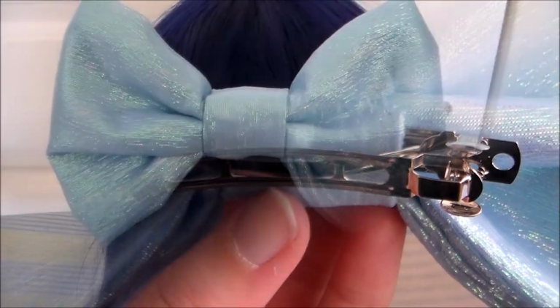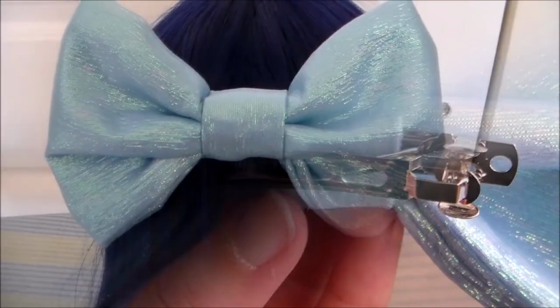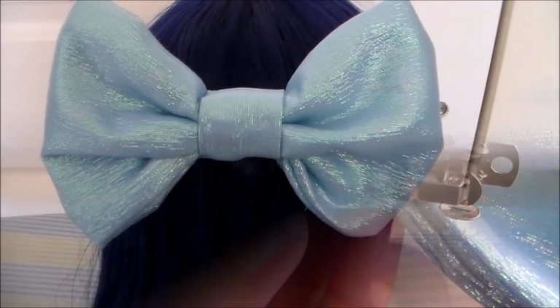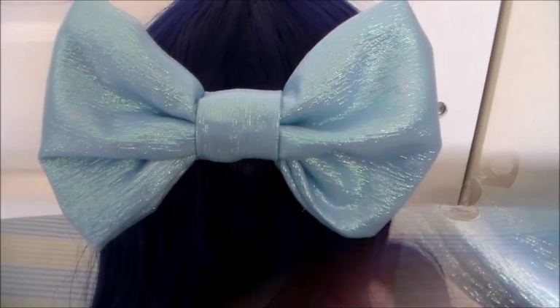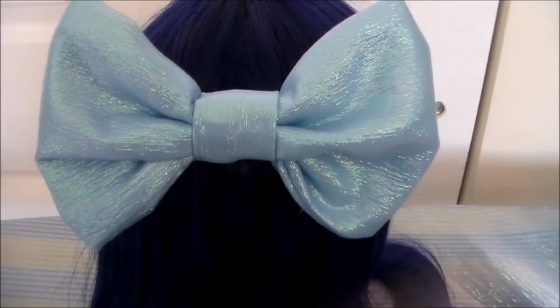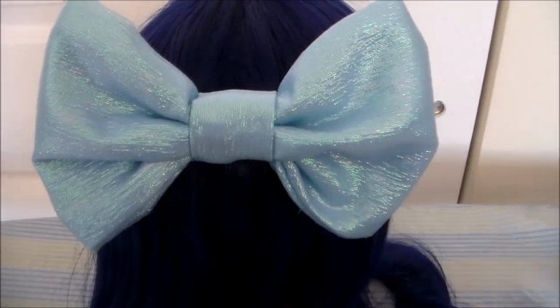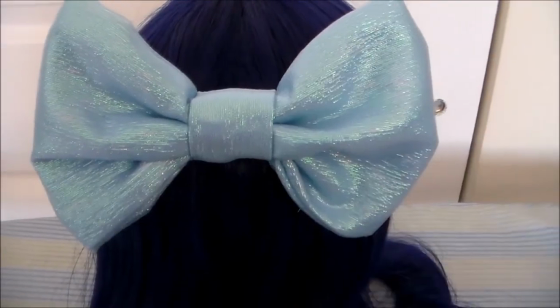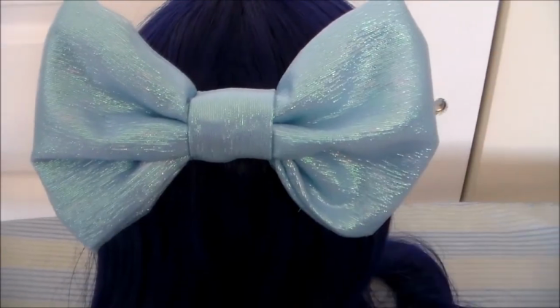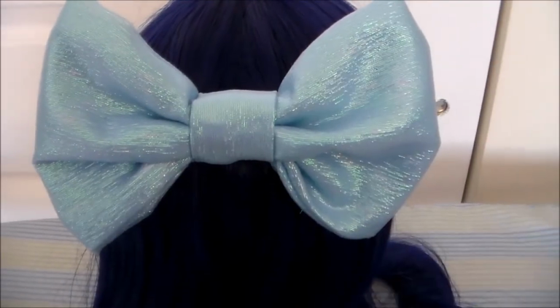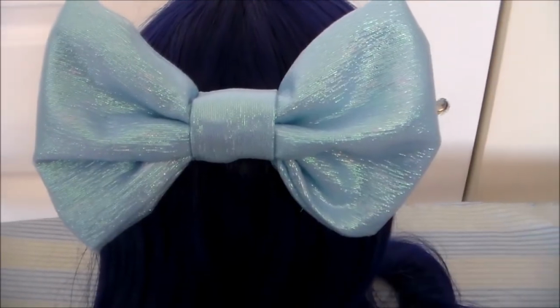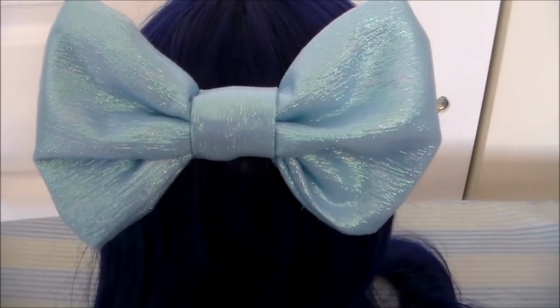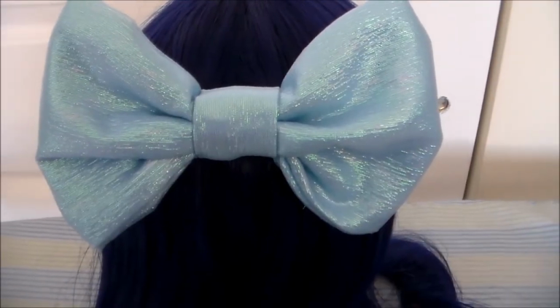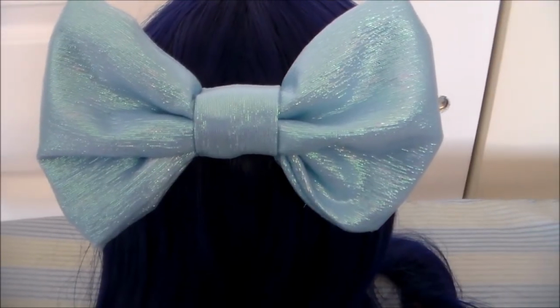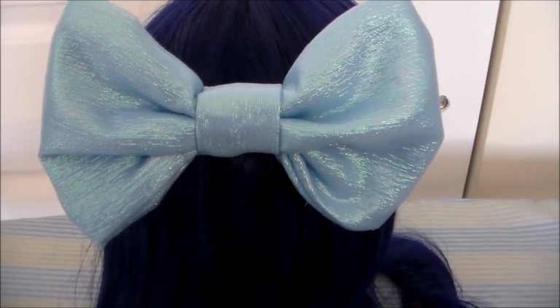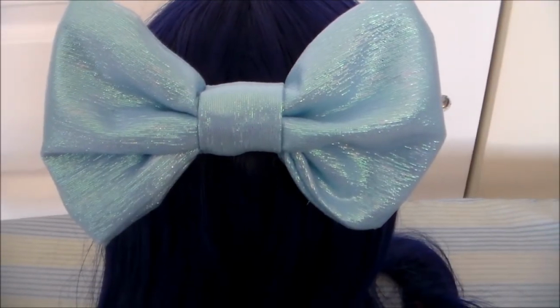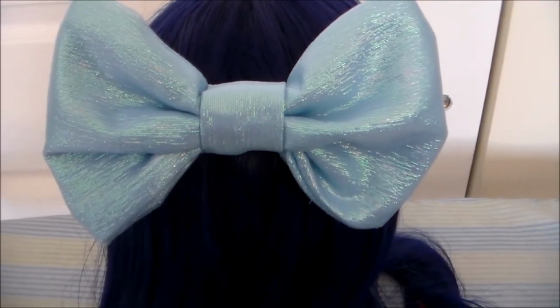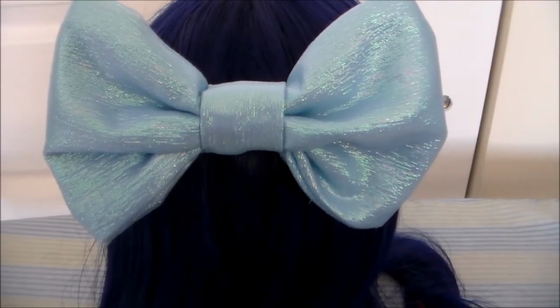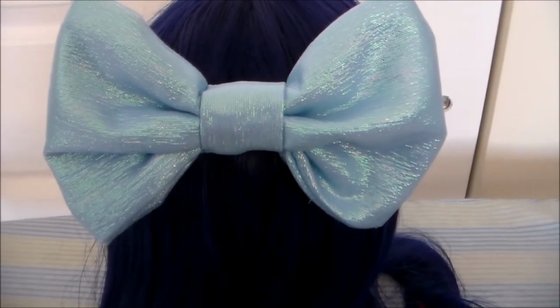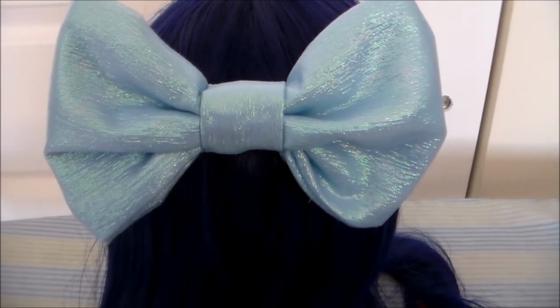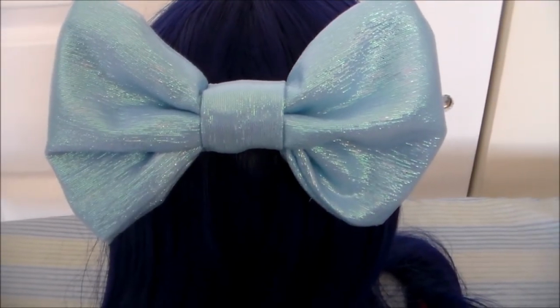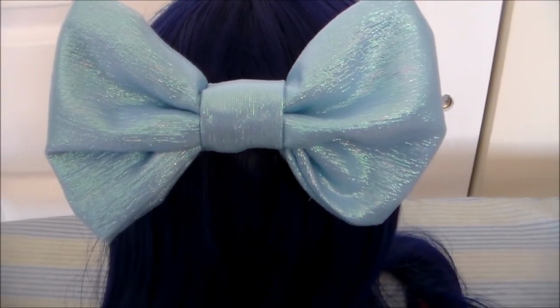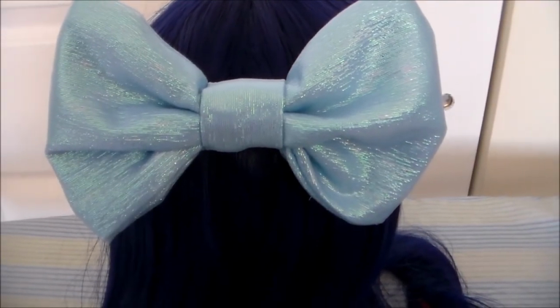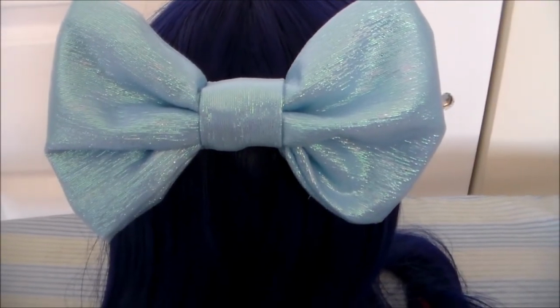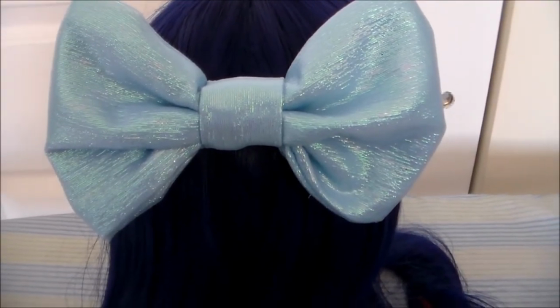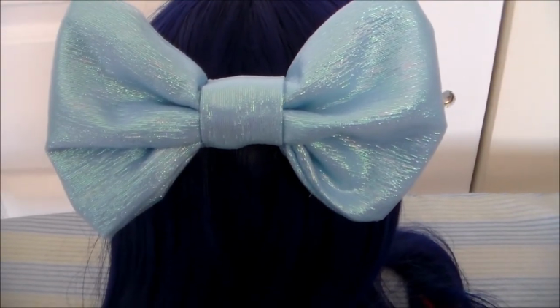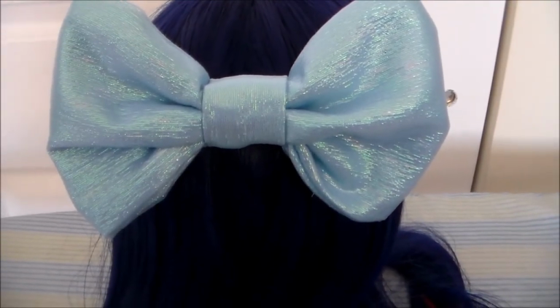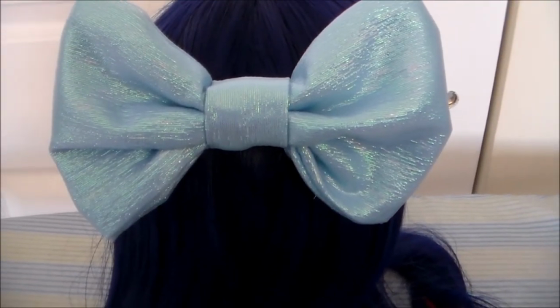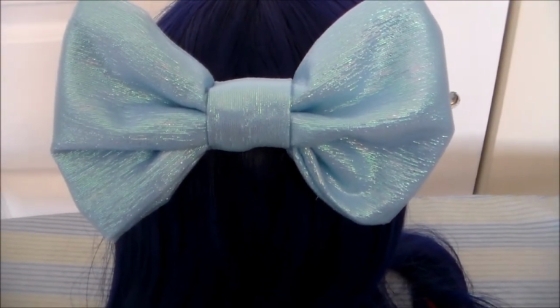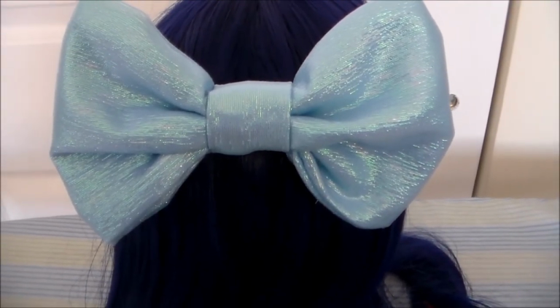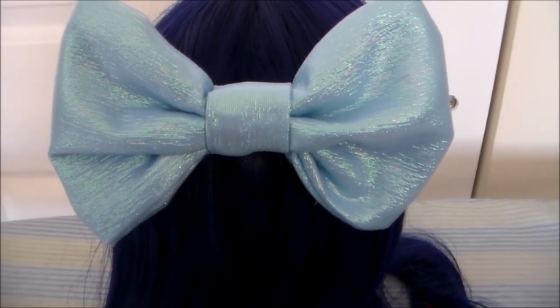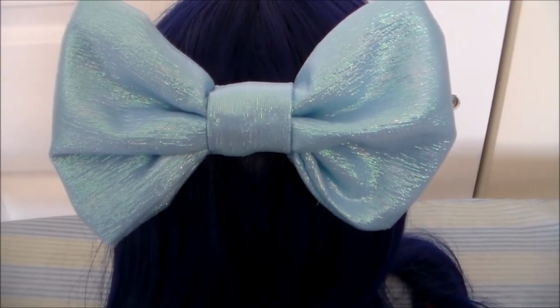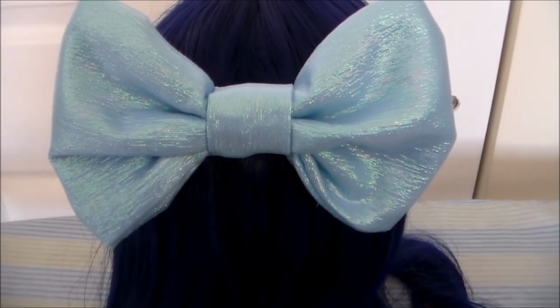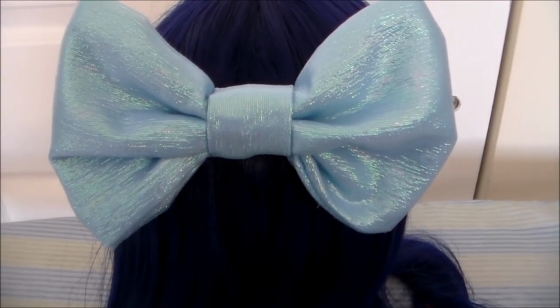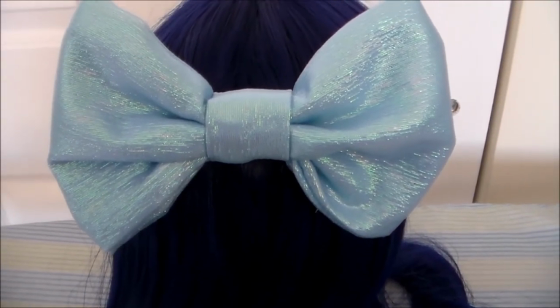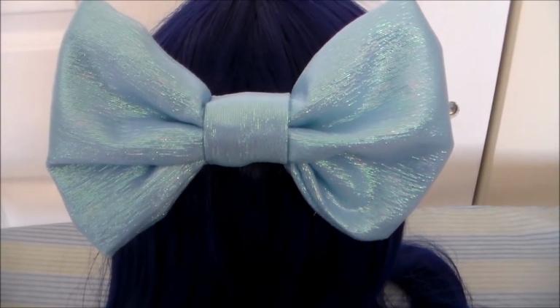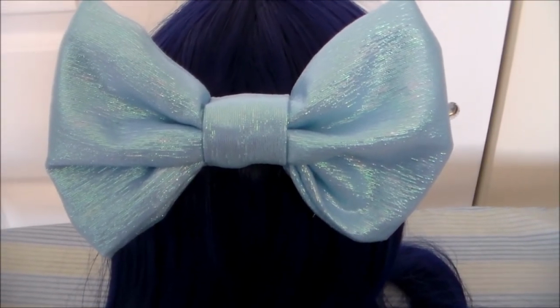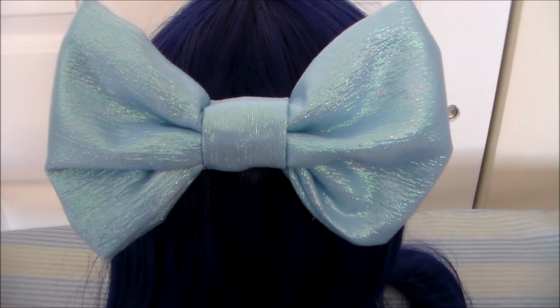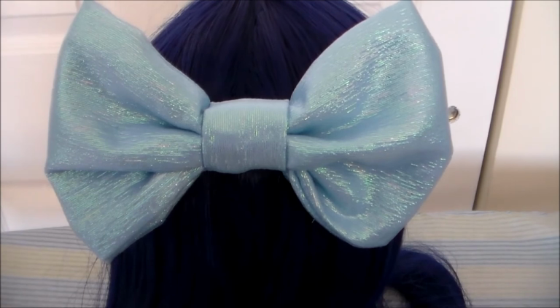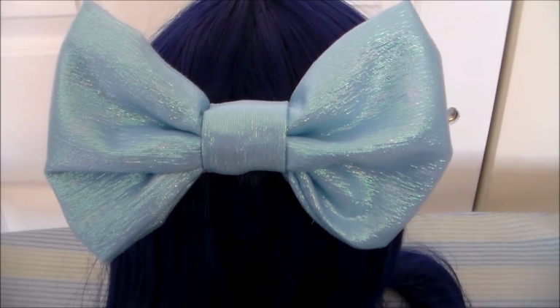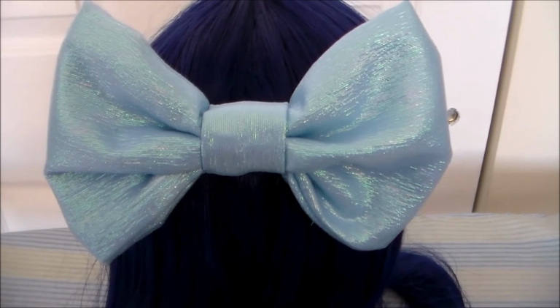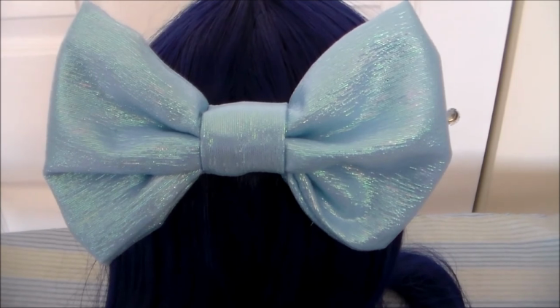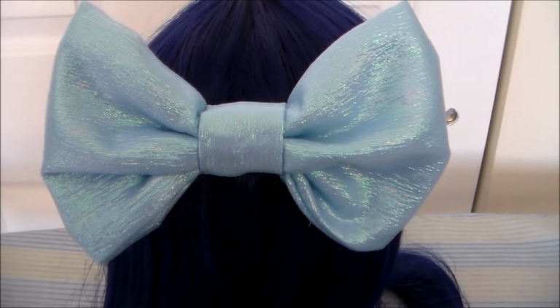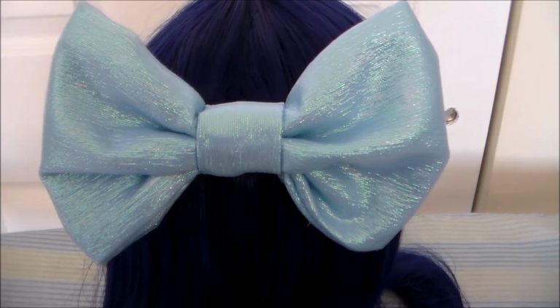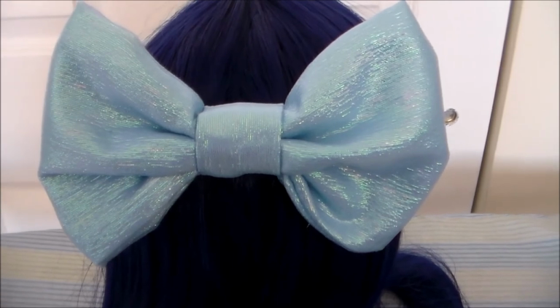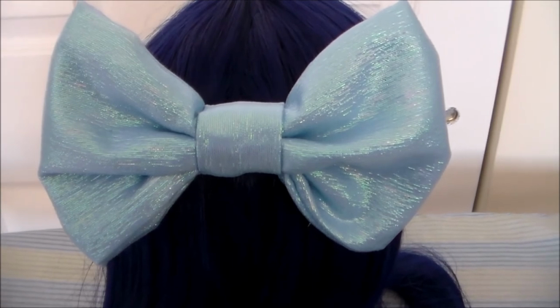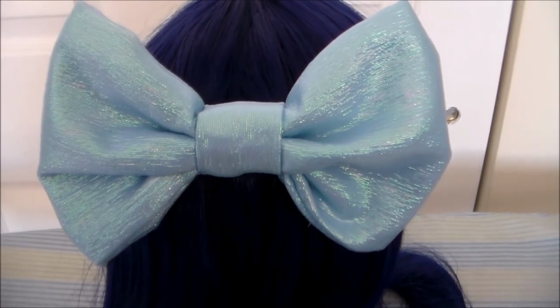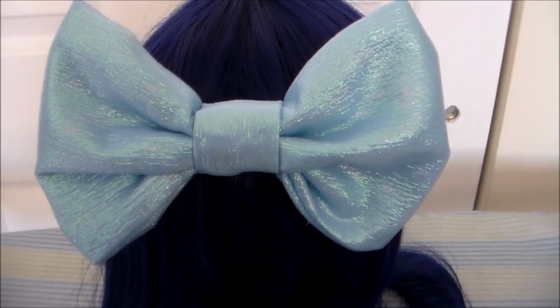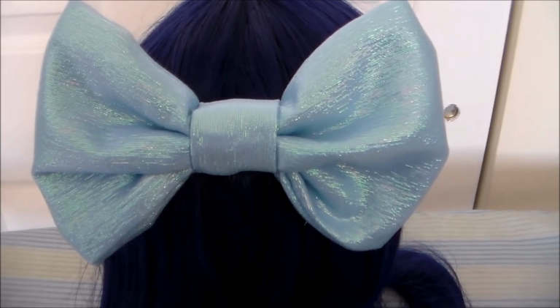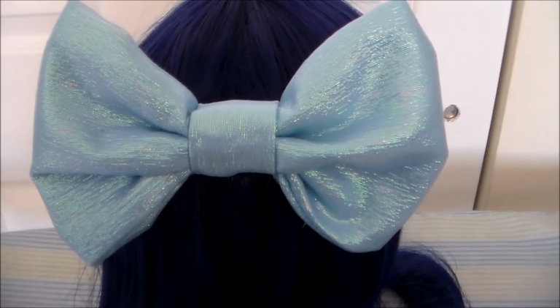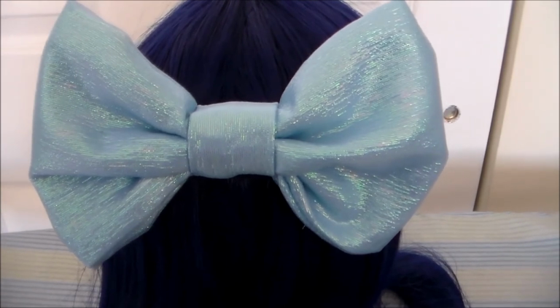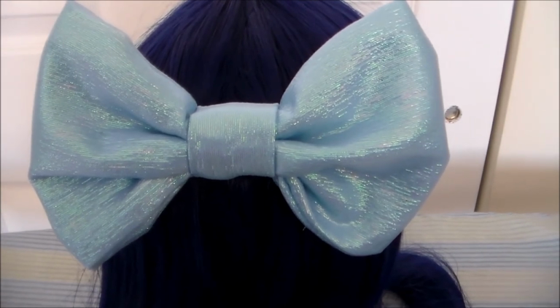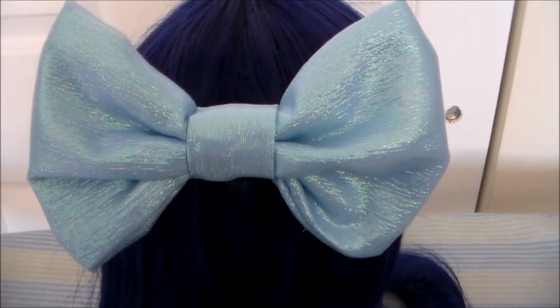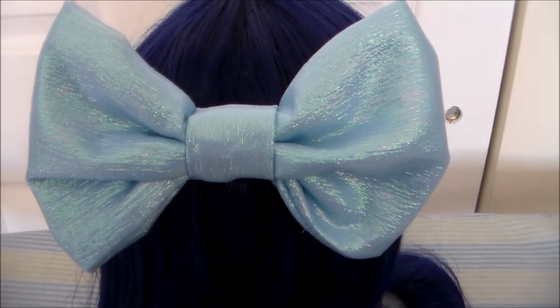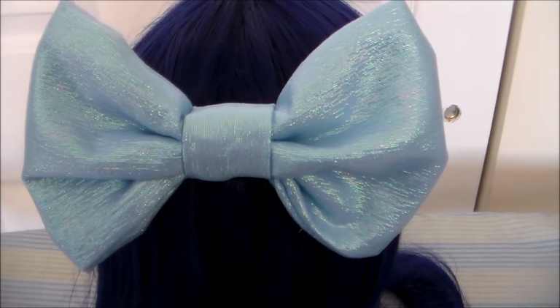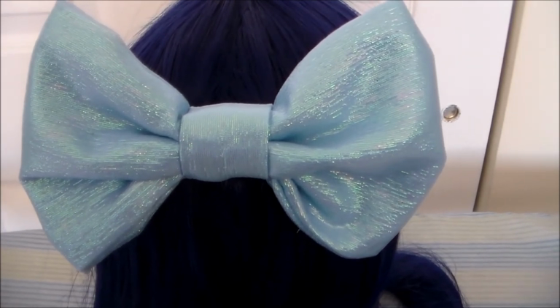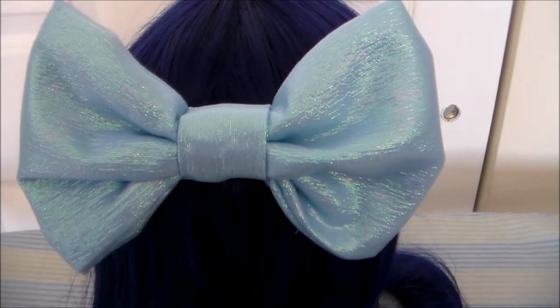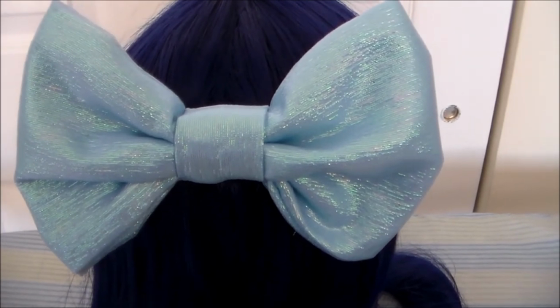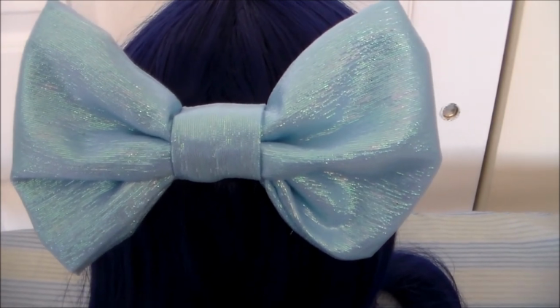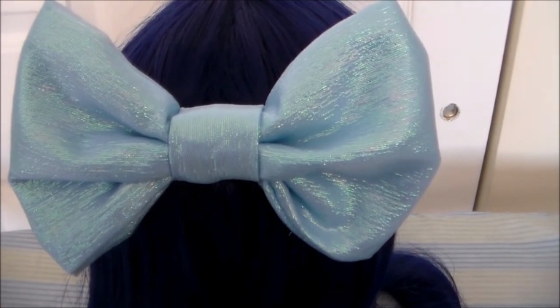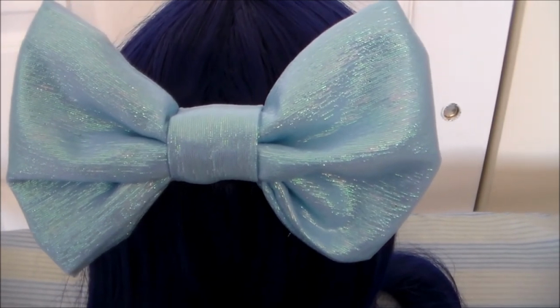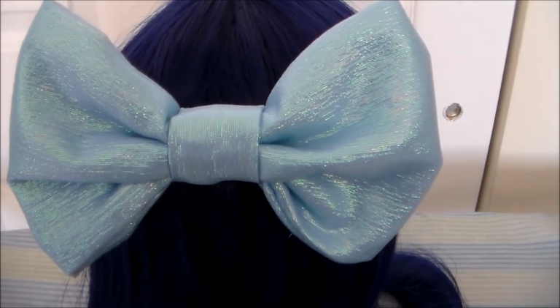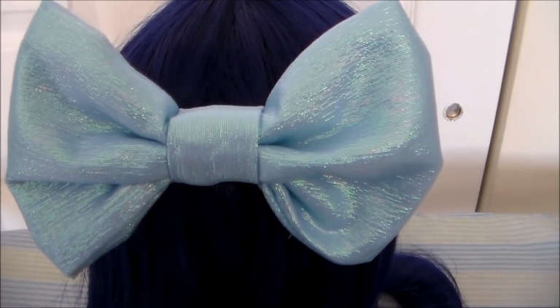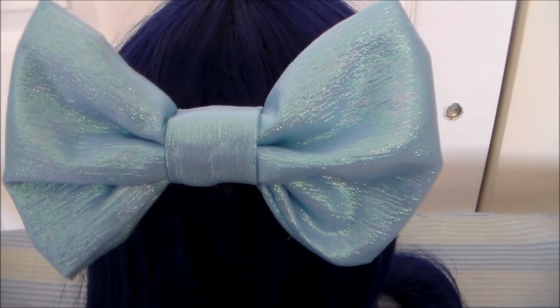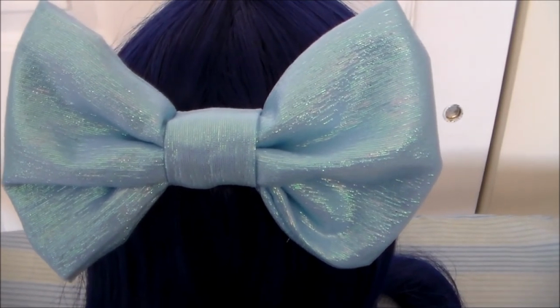And with that, stocking's bow is done! For more cosplay tutorials please subscribe, and thank you very much for watching!